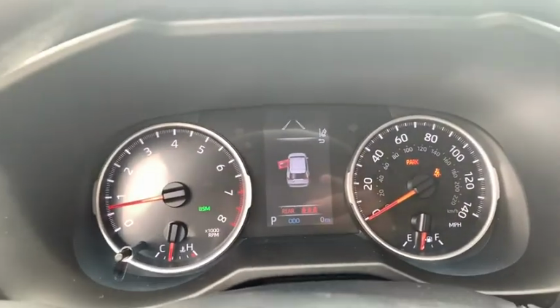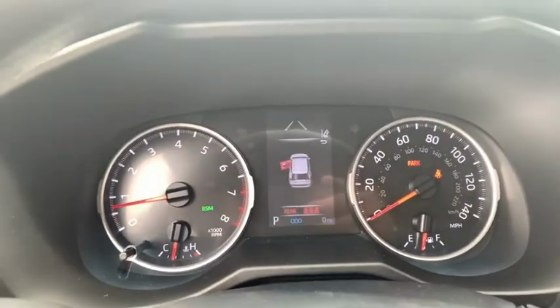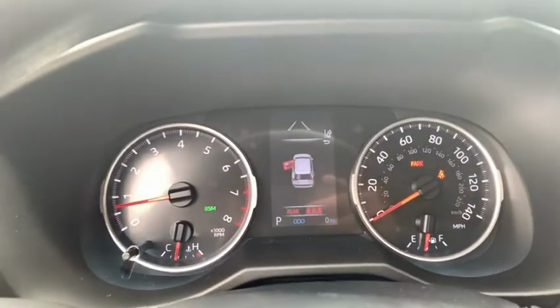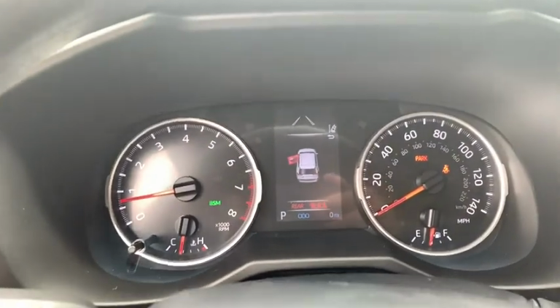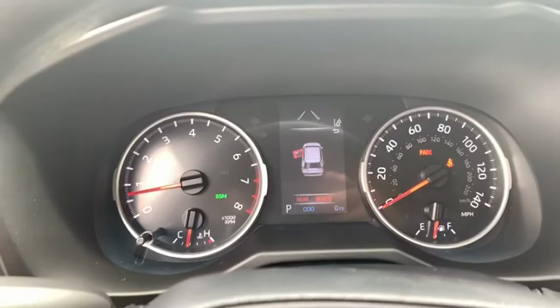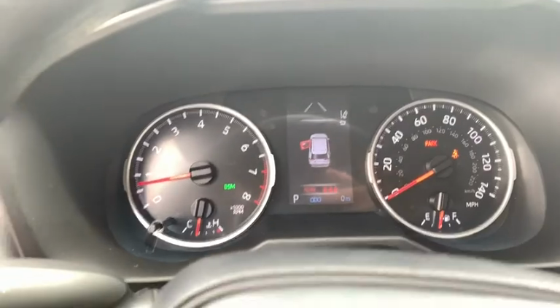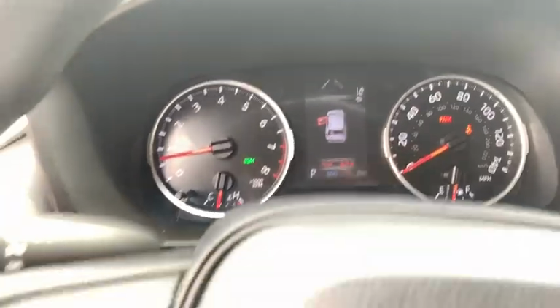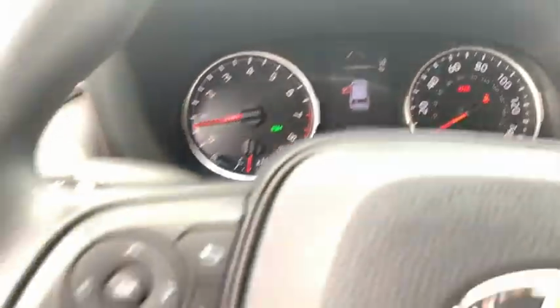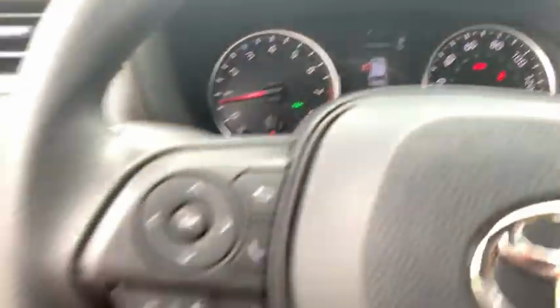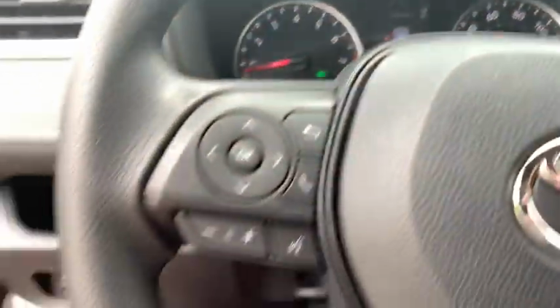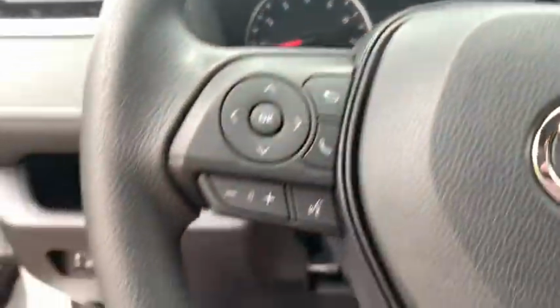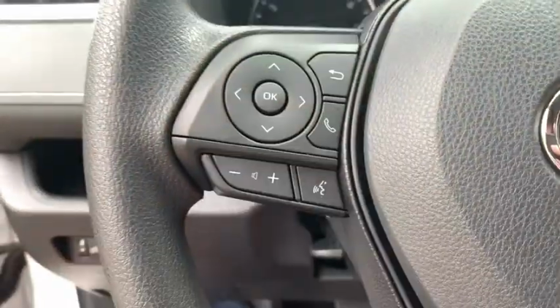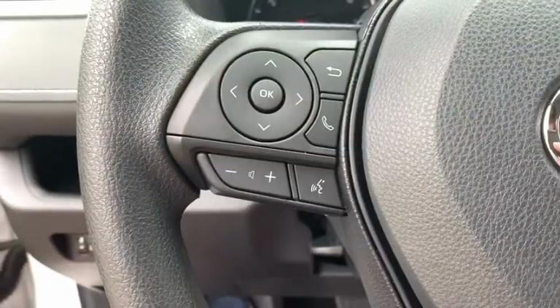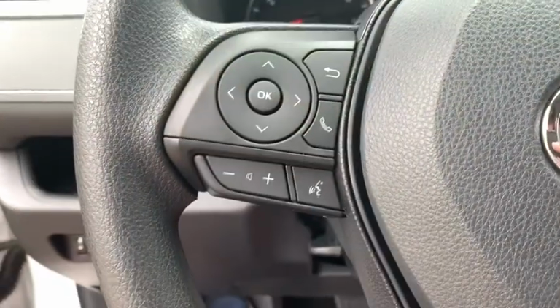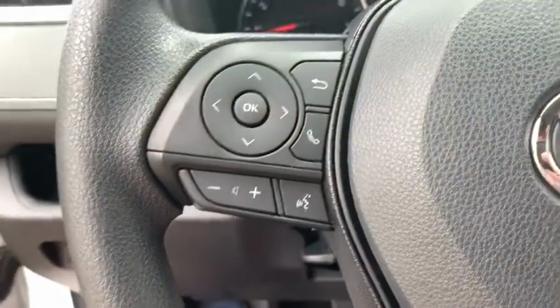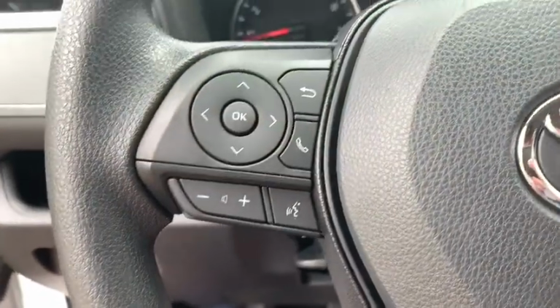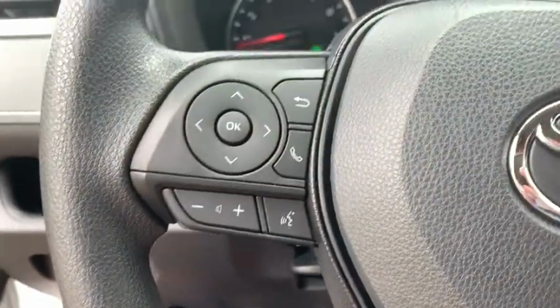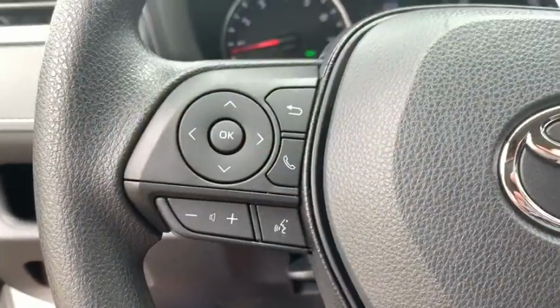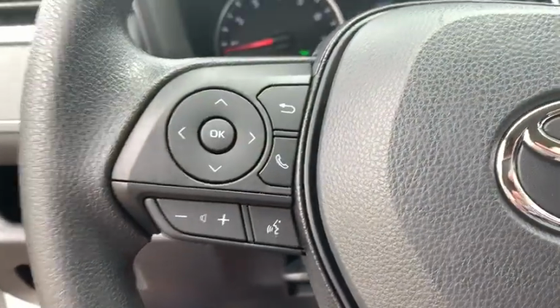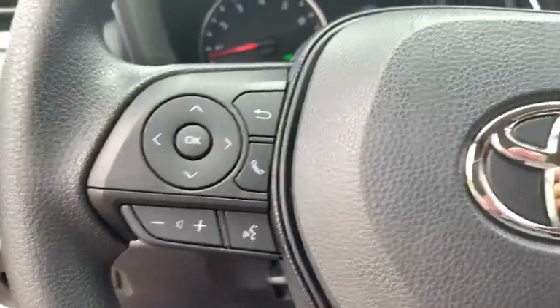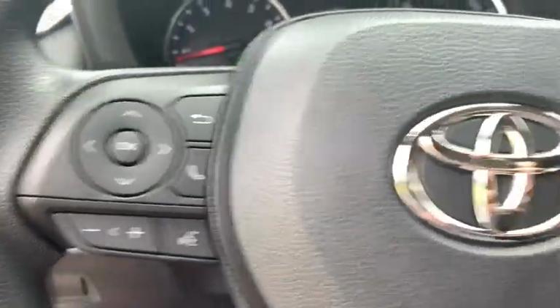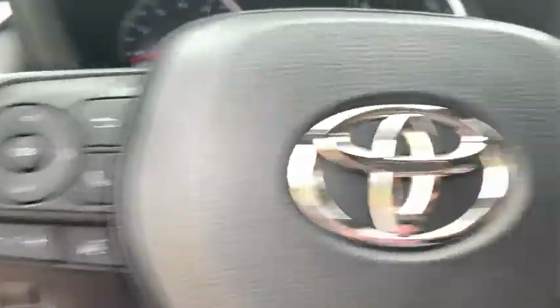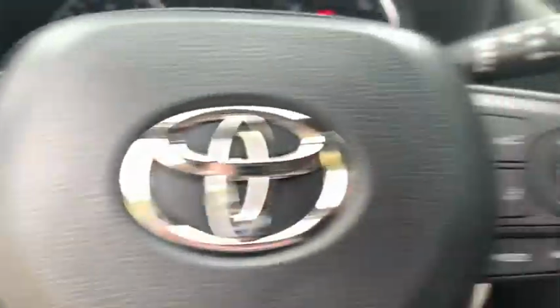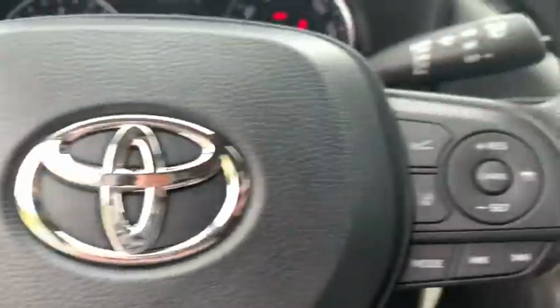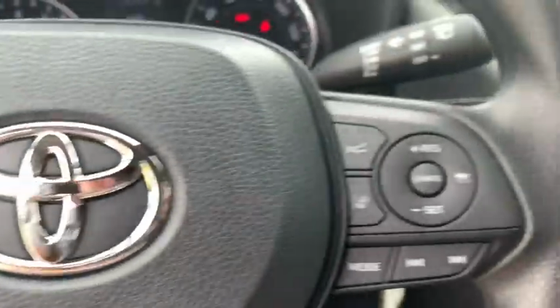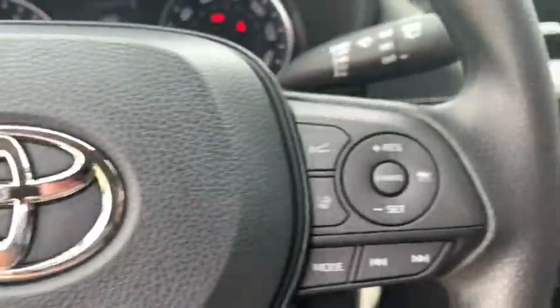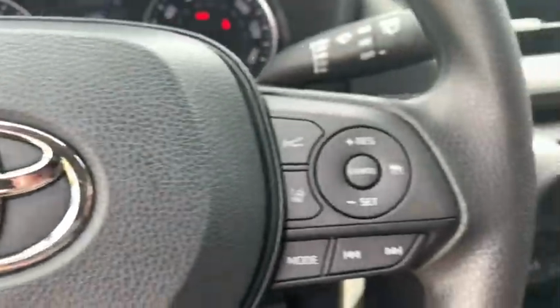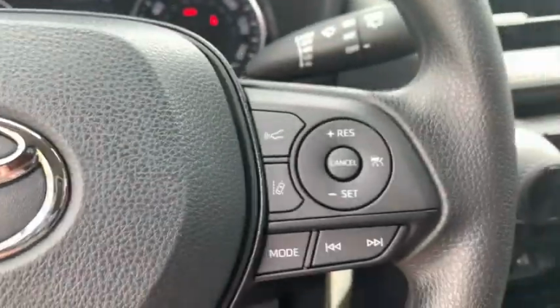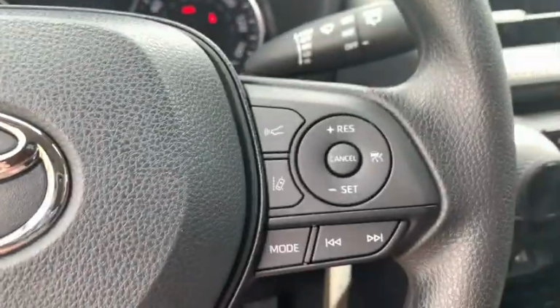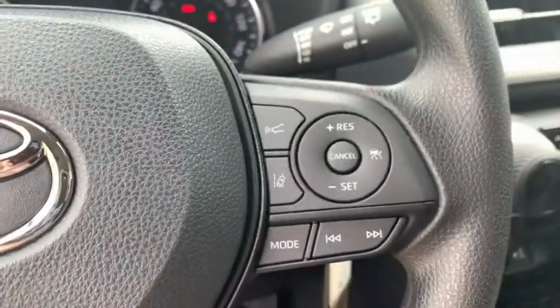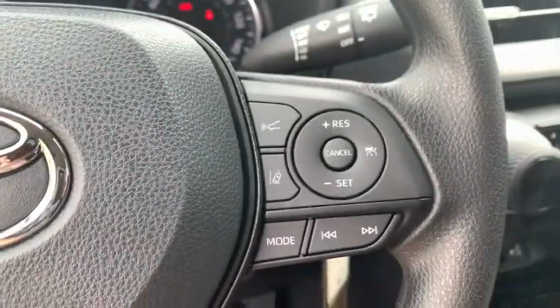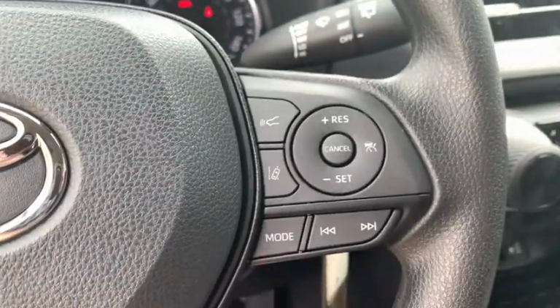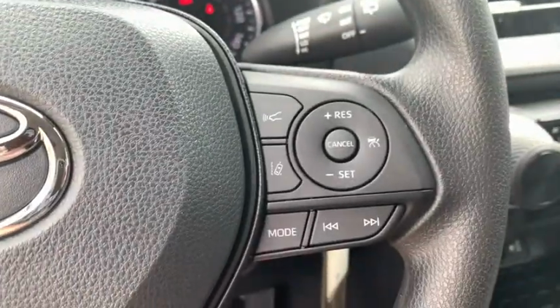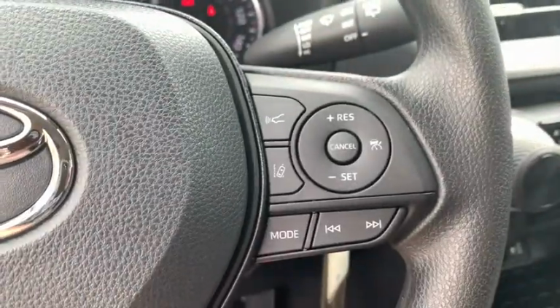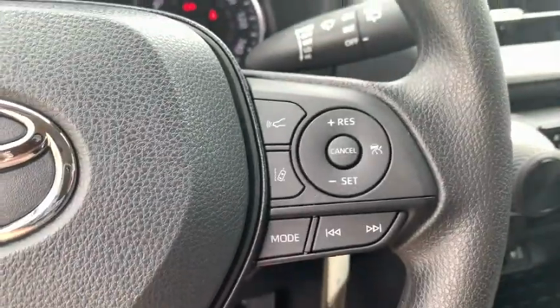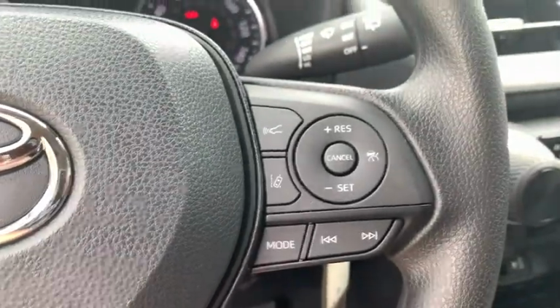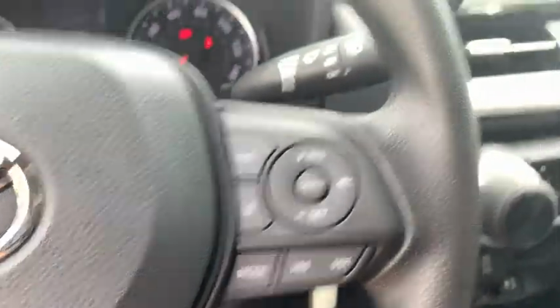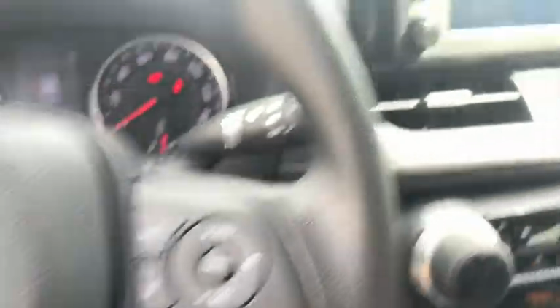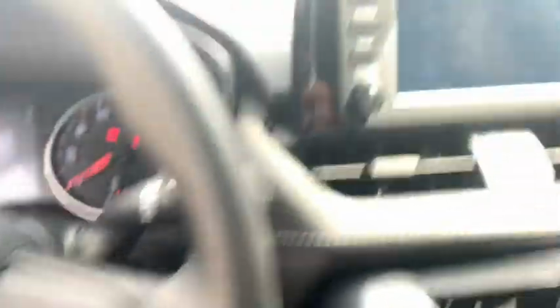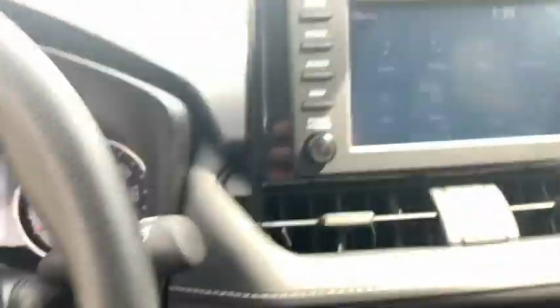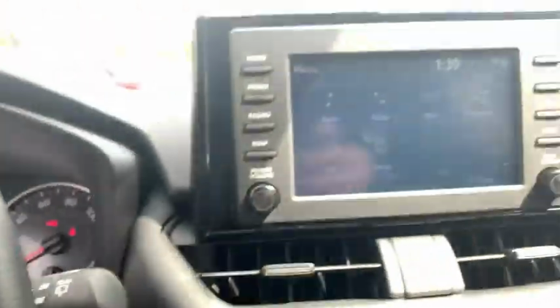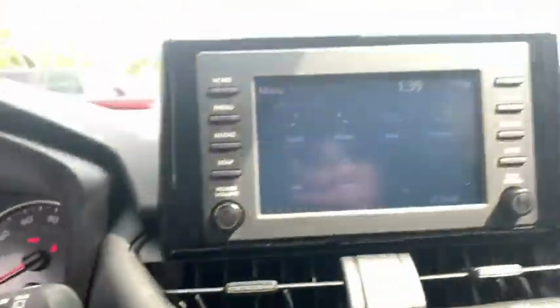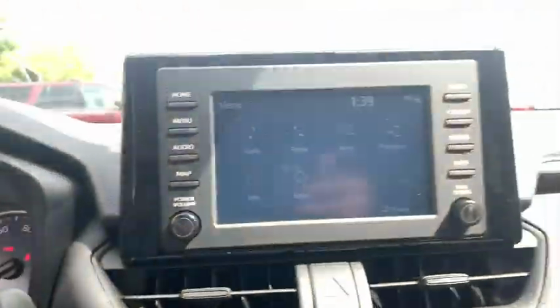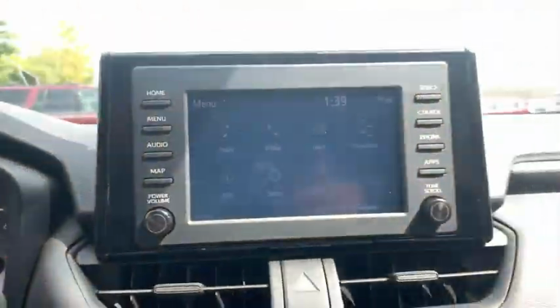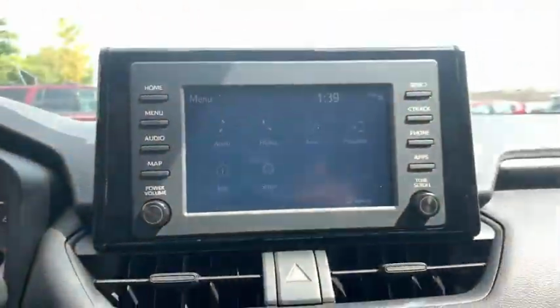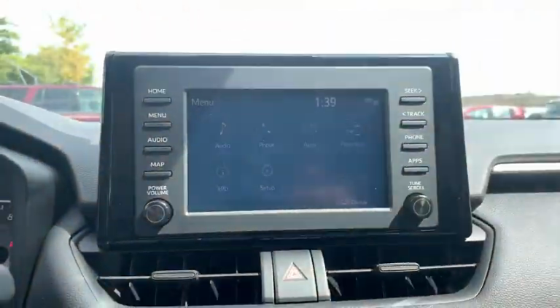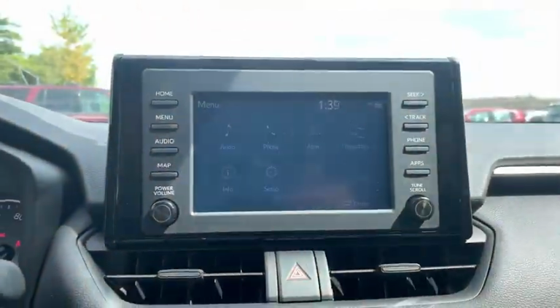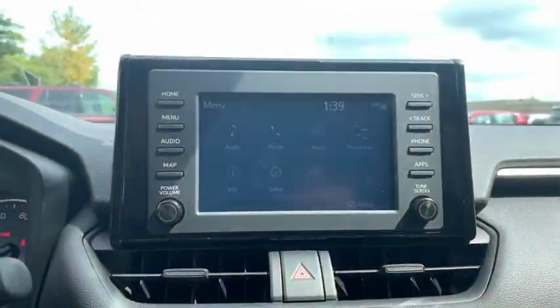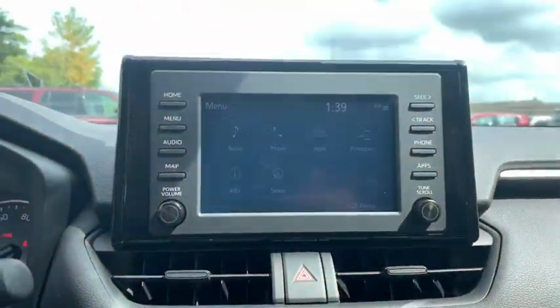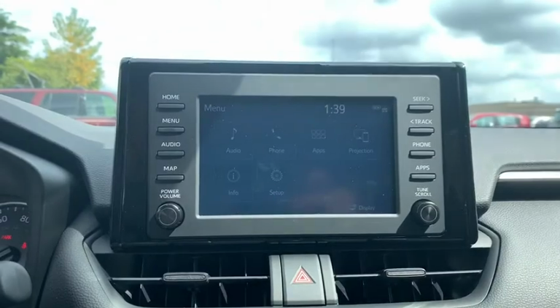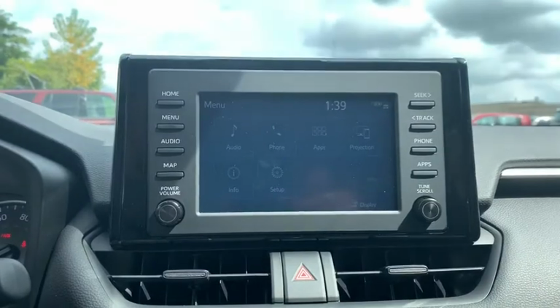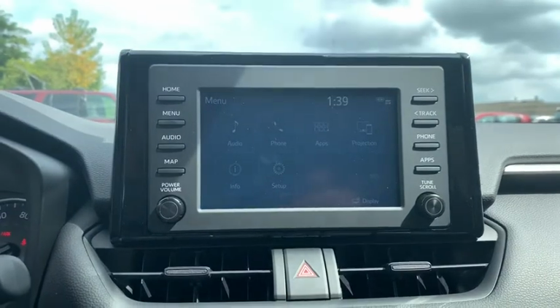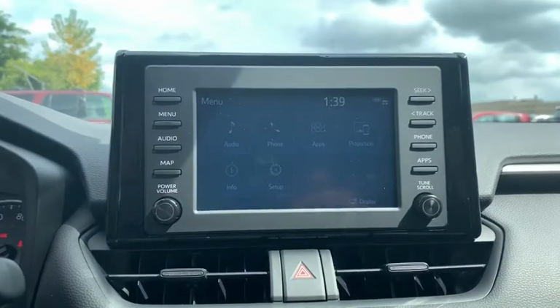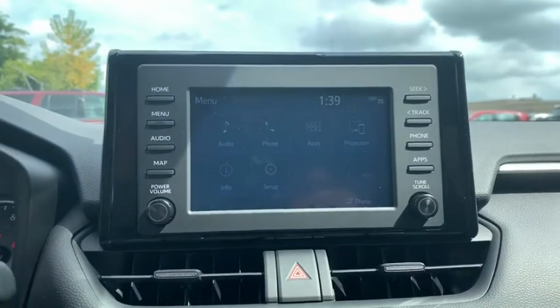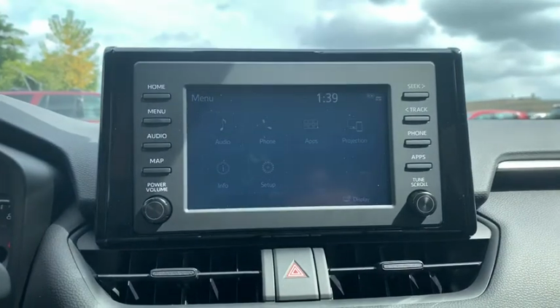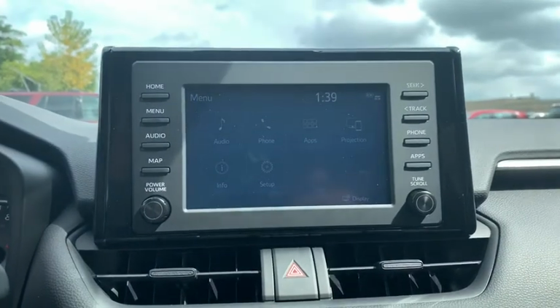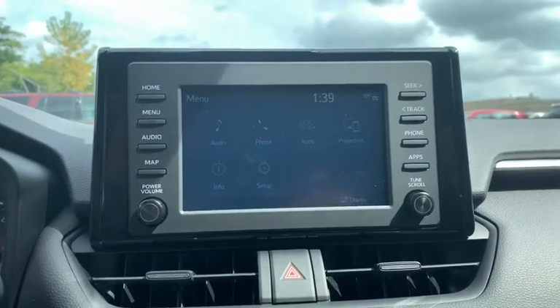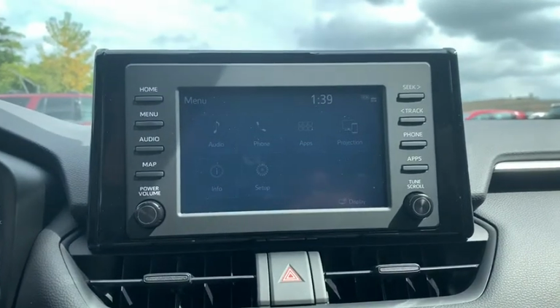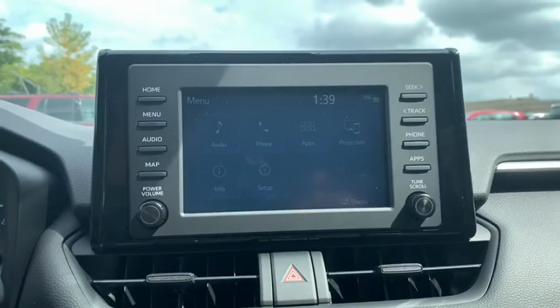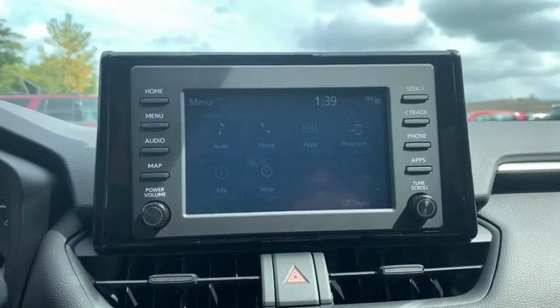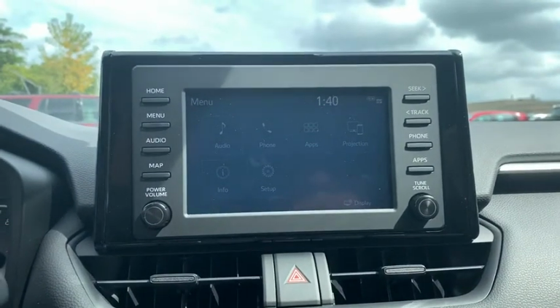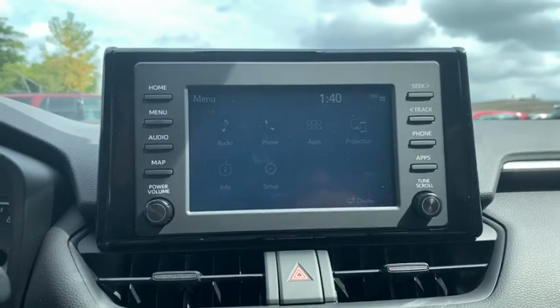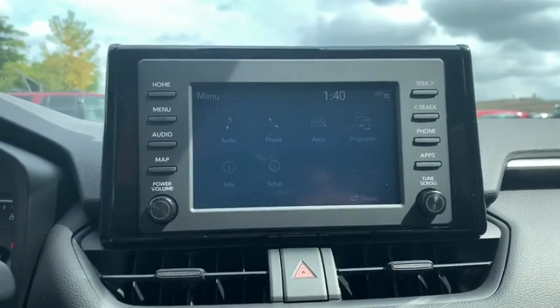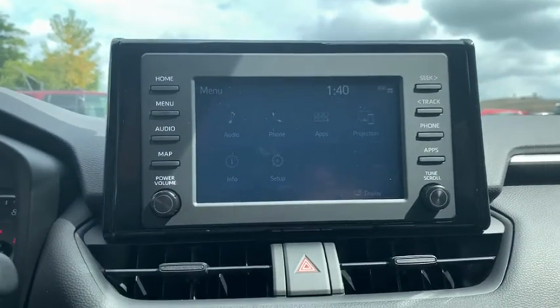Anti-lock braking system. Traction control. Dual airbags. Power steering. Four-wheel disc brakes. Floor mats. Trunk mat.